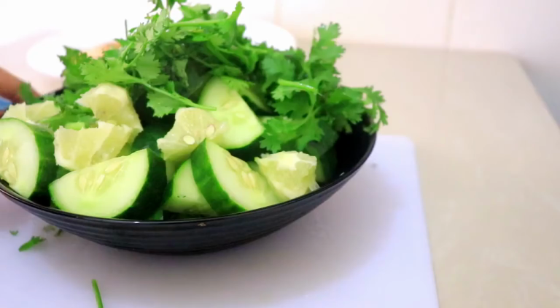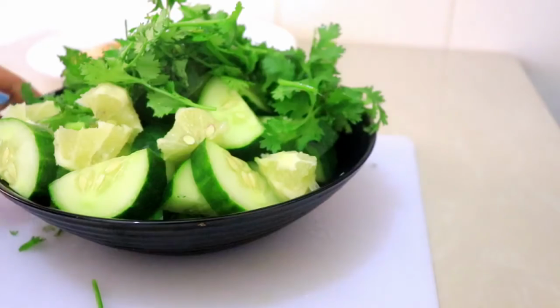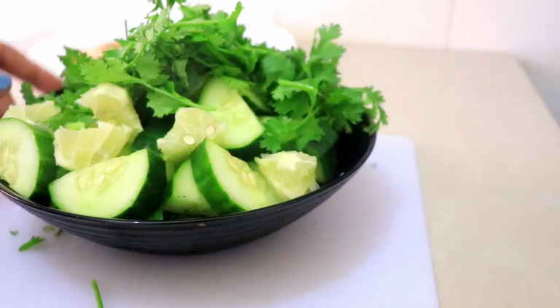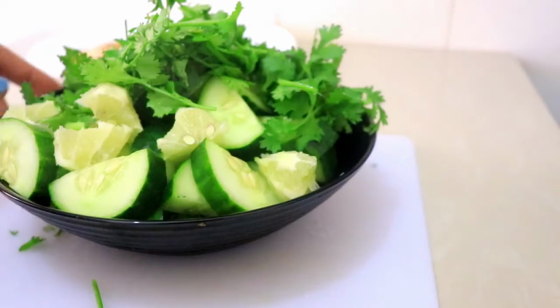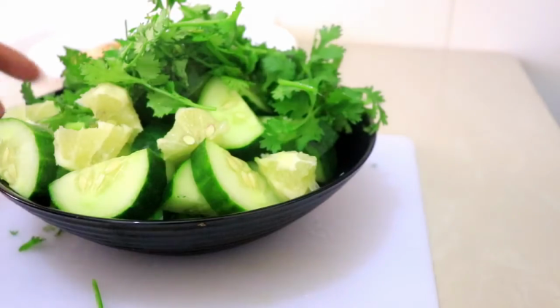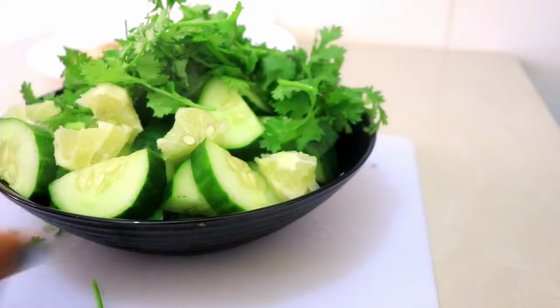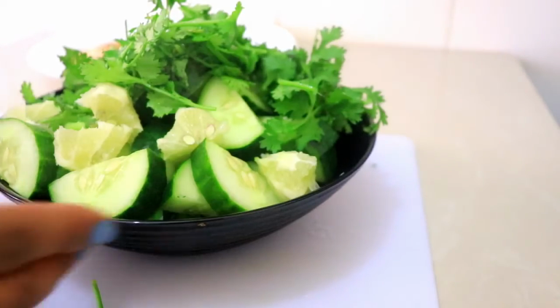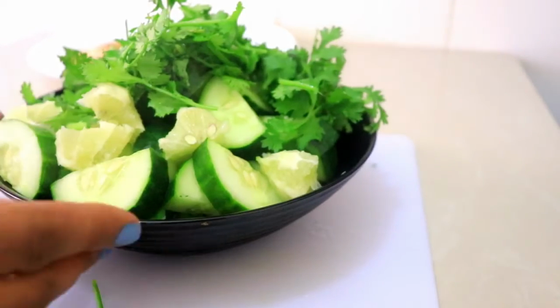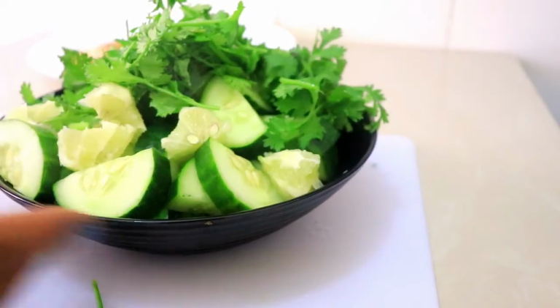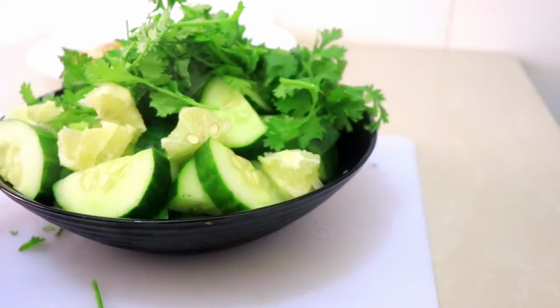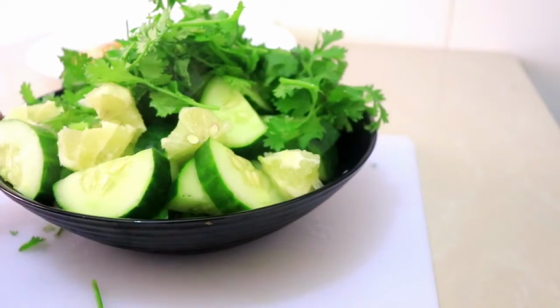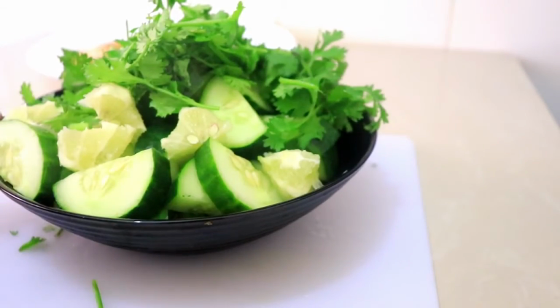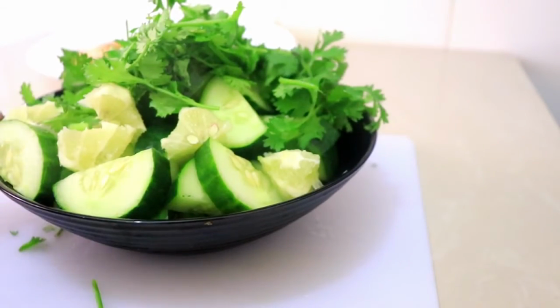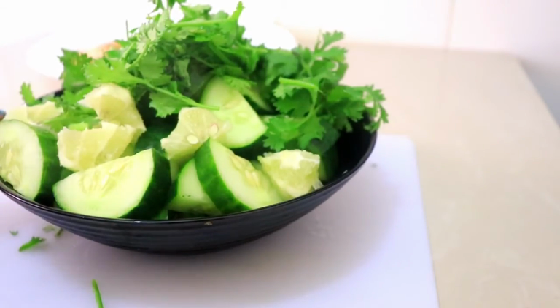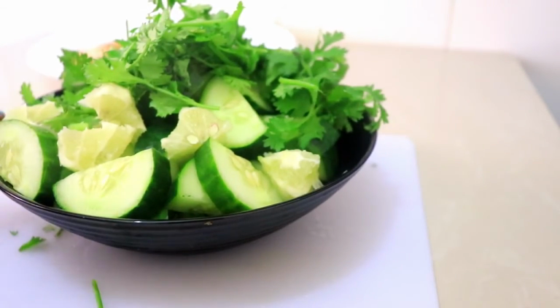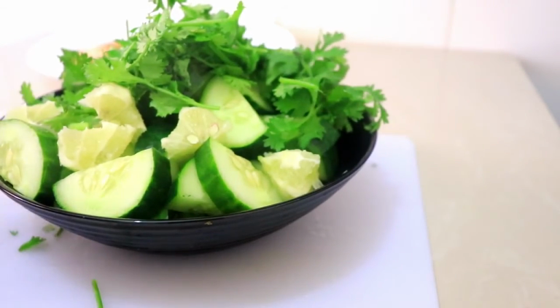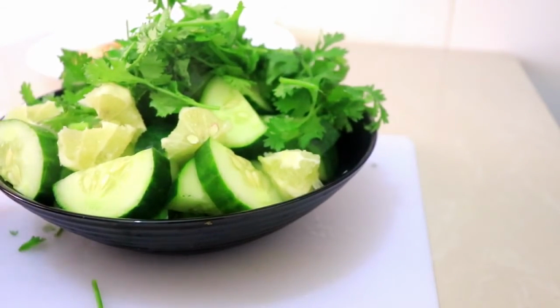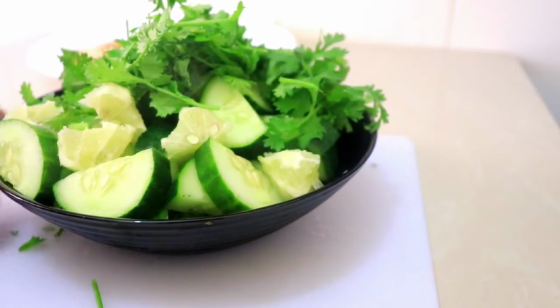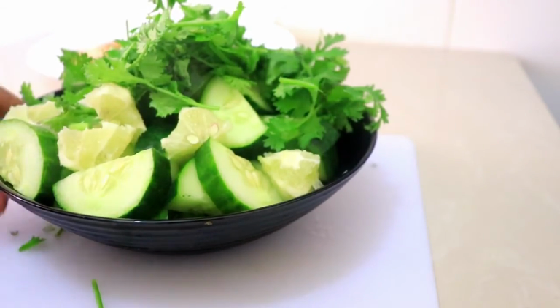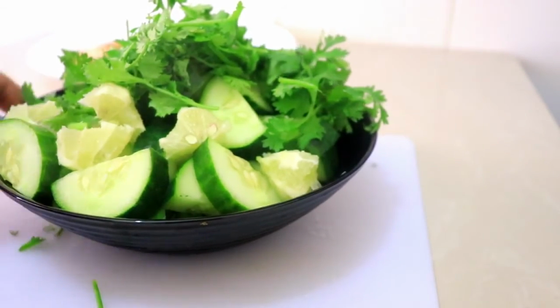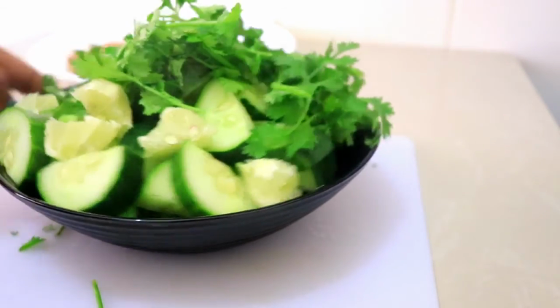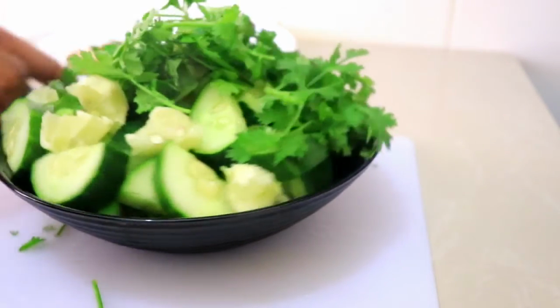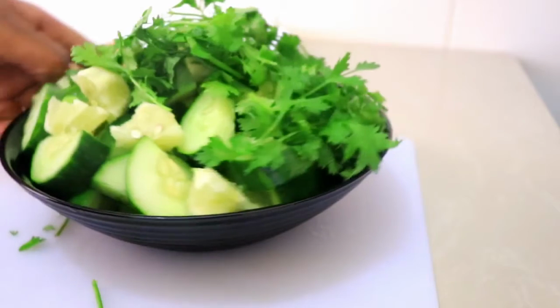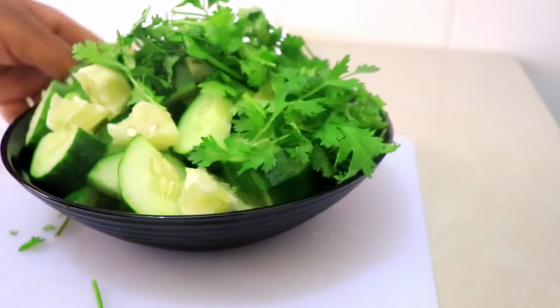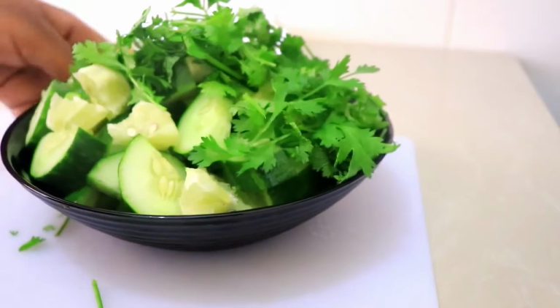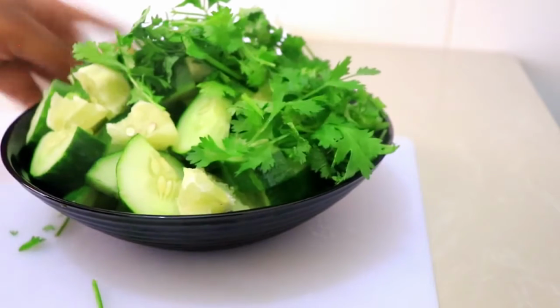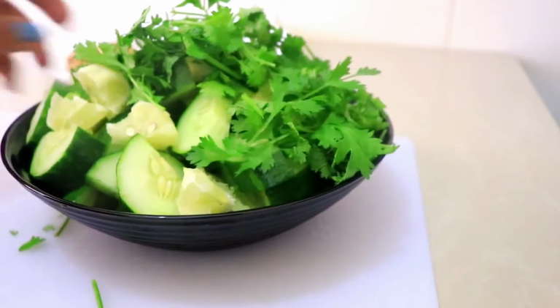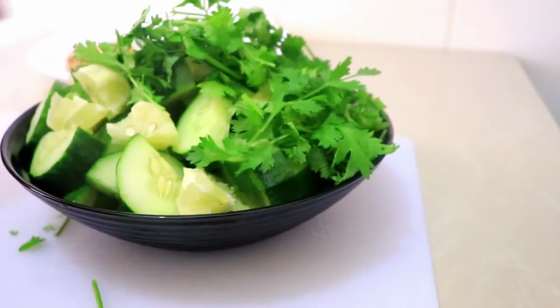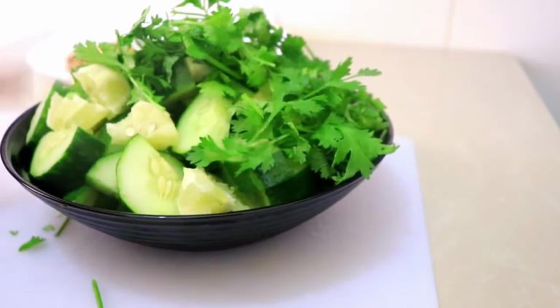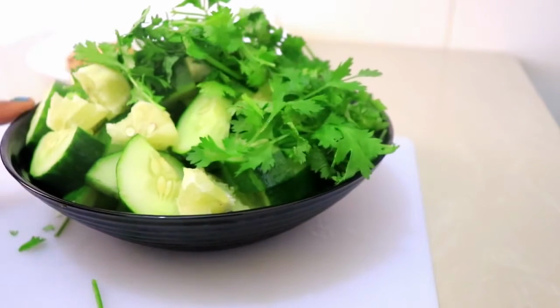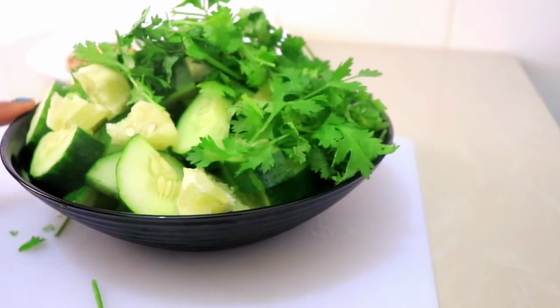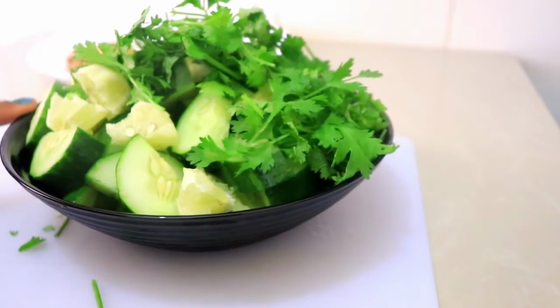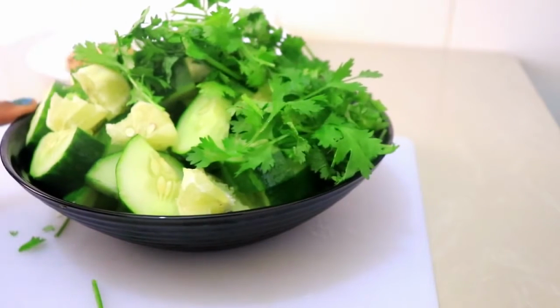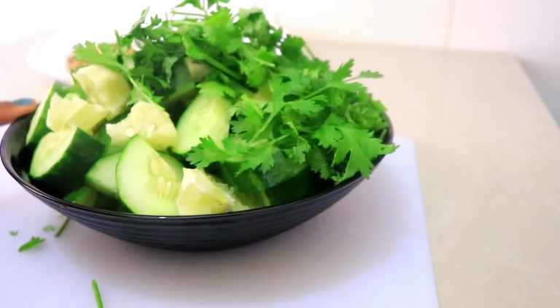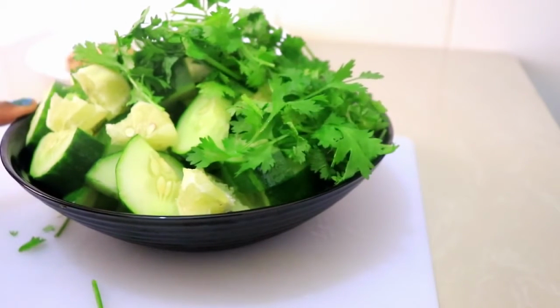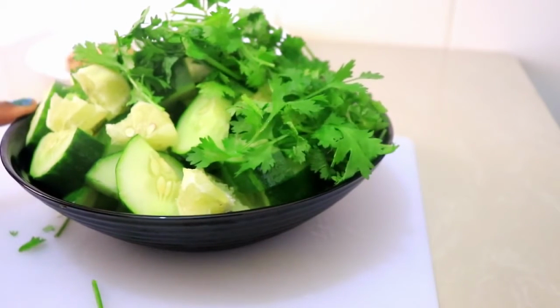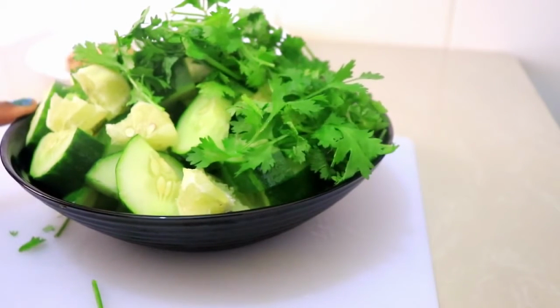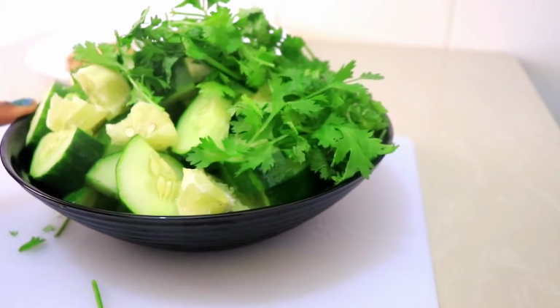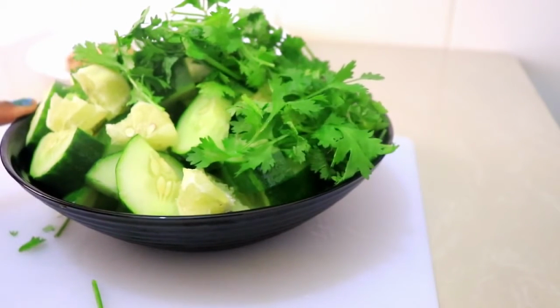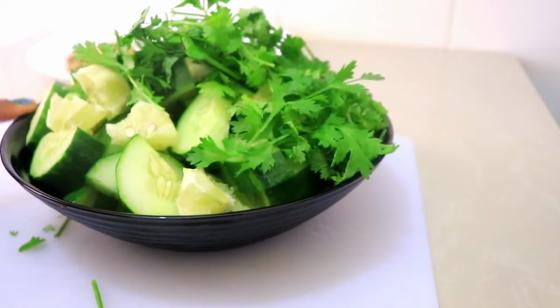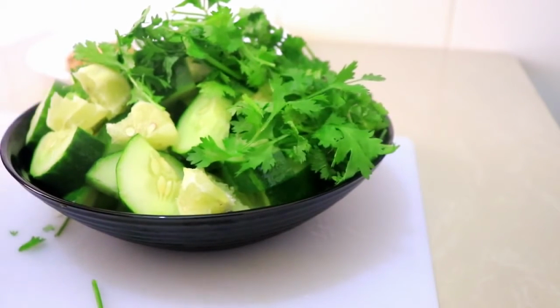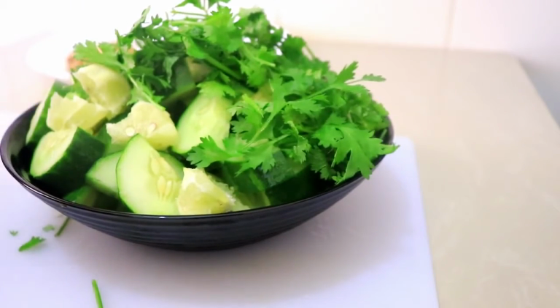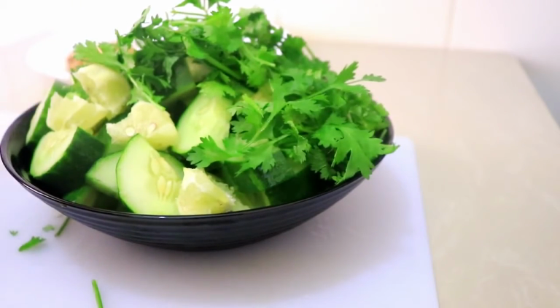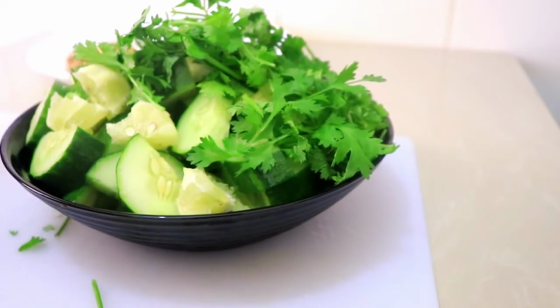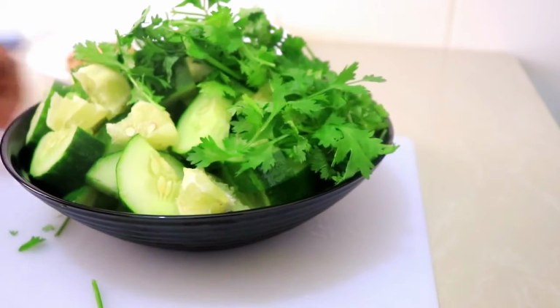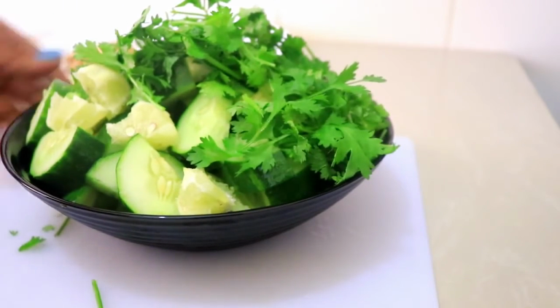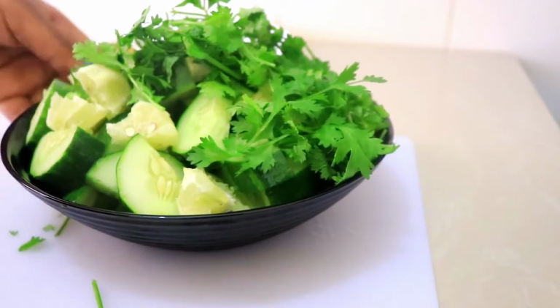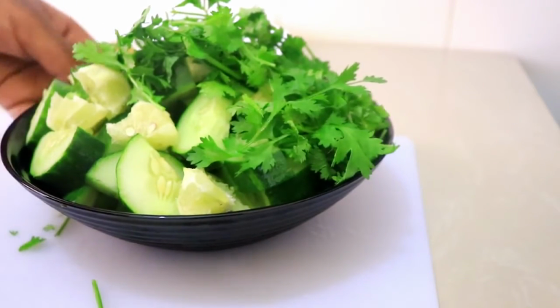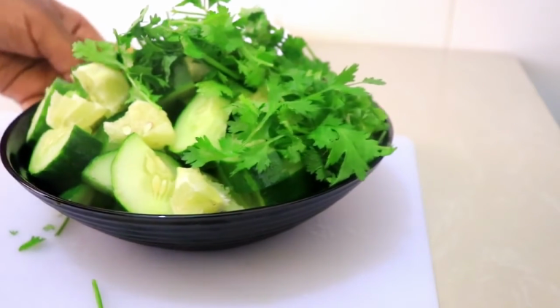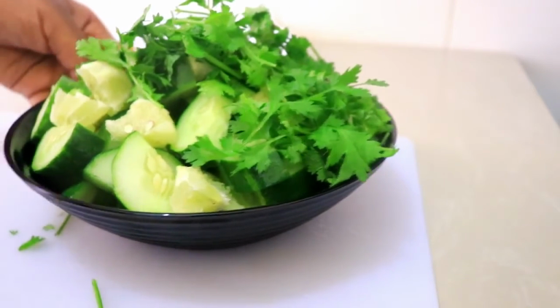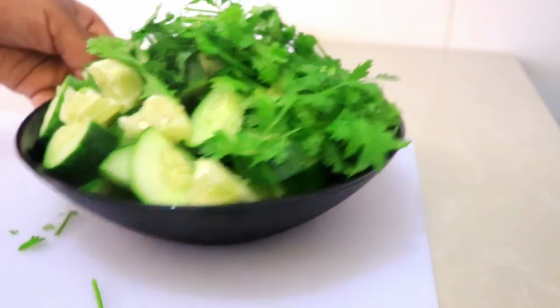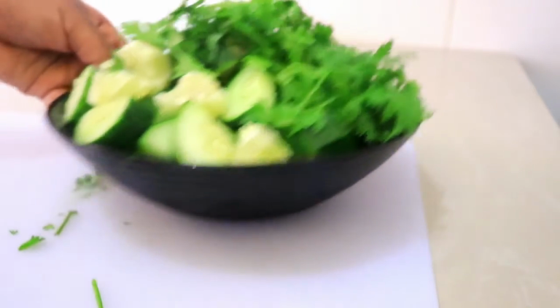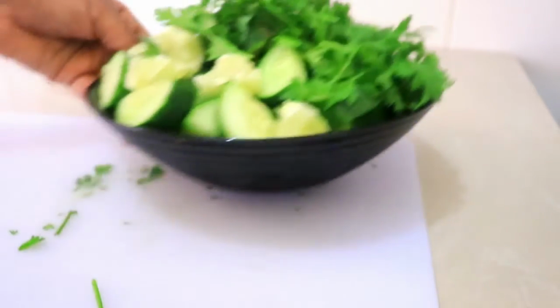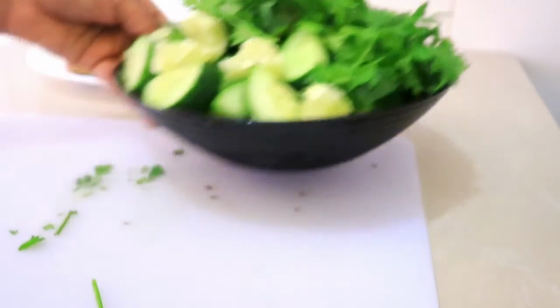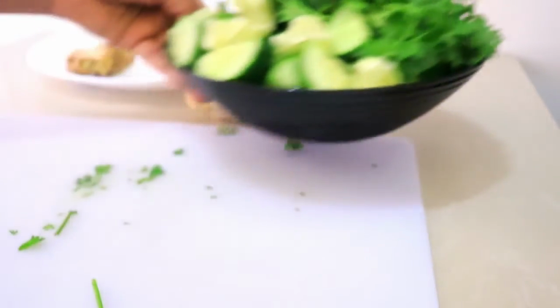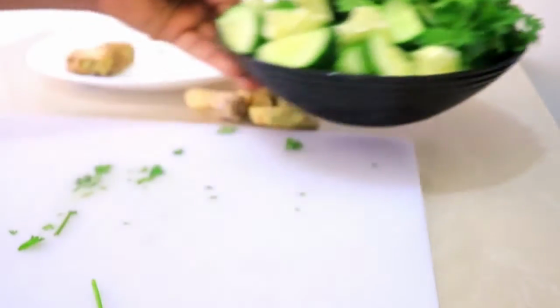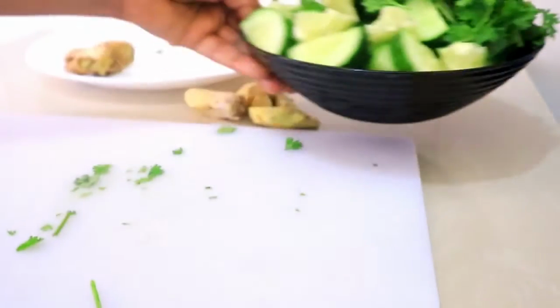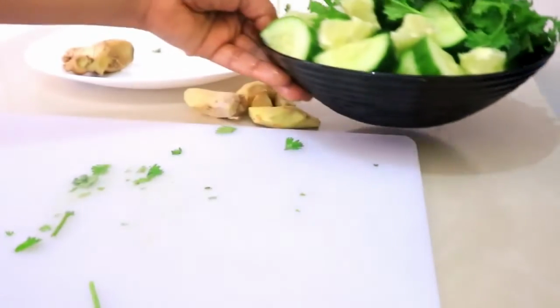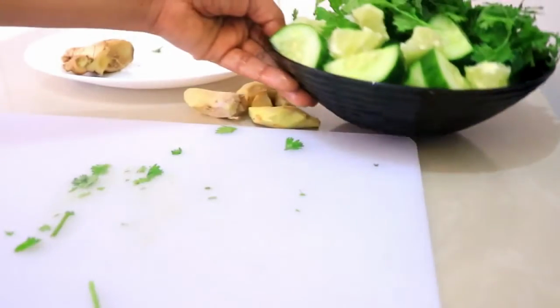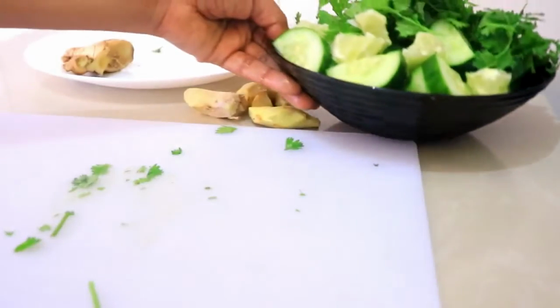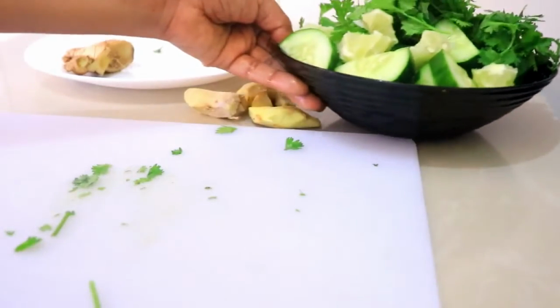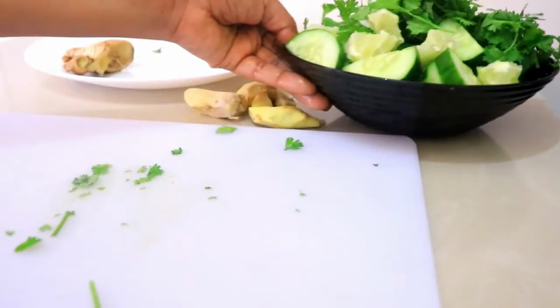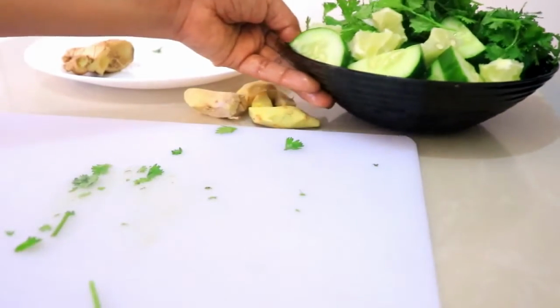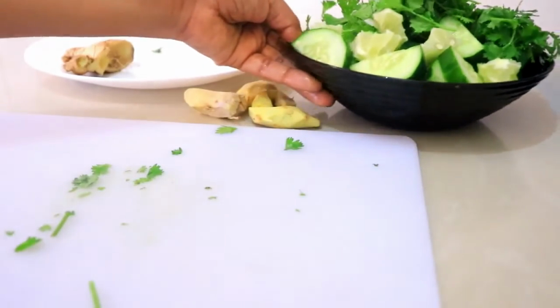And this is it, so now let's blend. For blending I'm going to add two cups of water and just blend everything together.